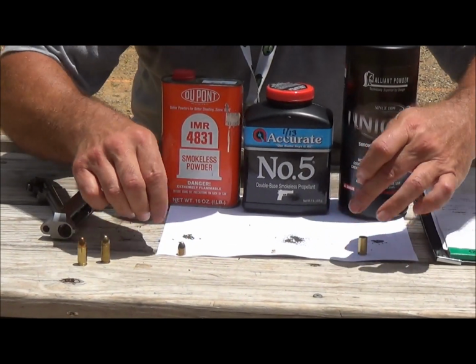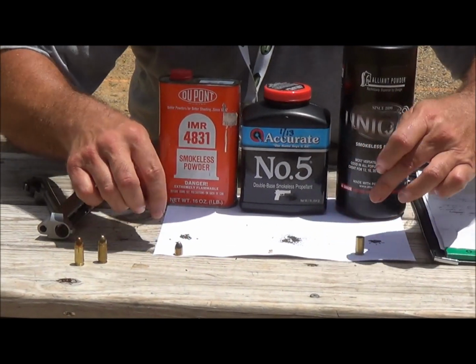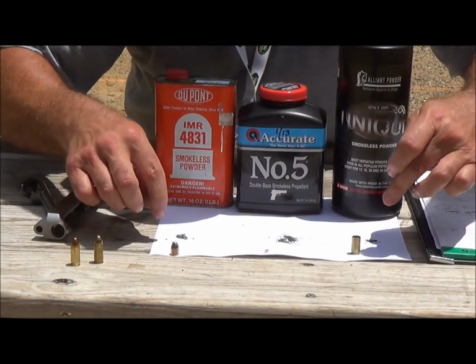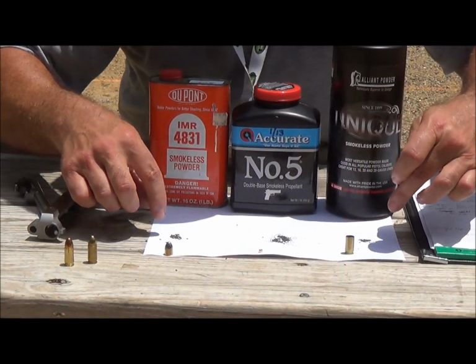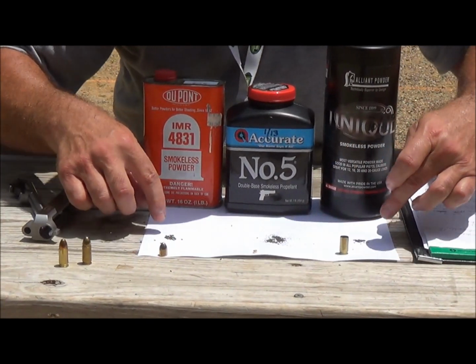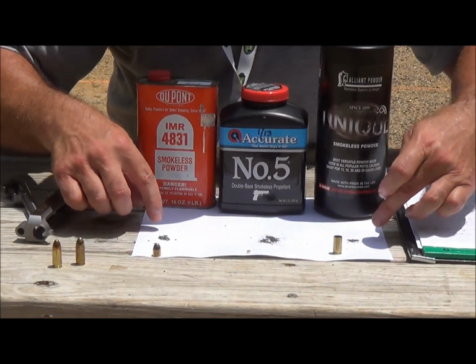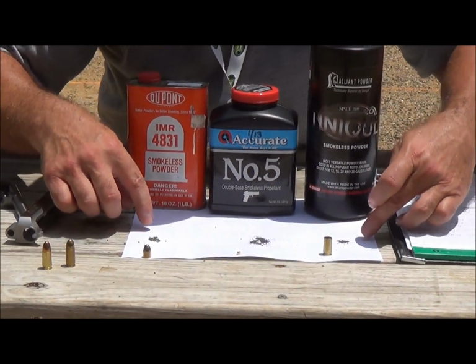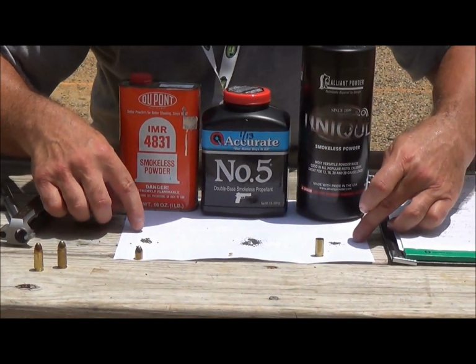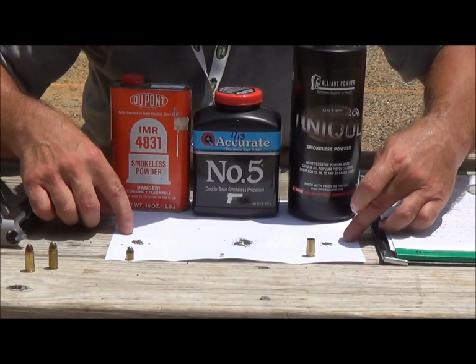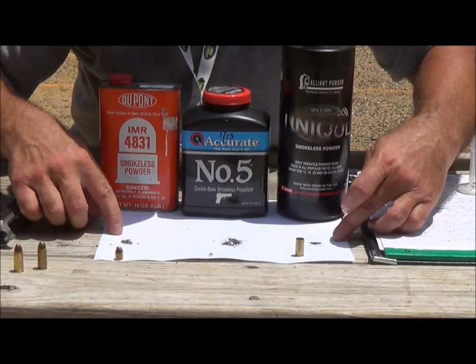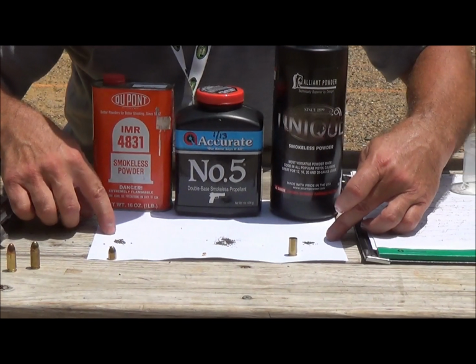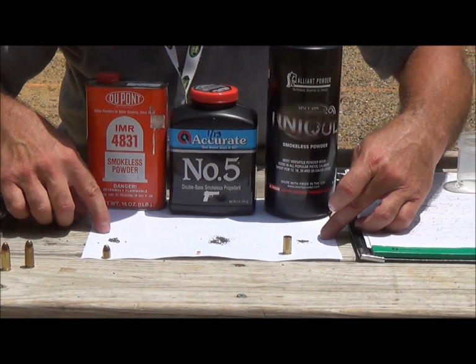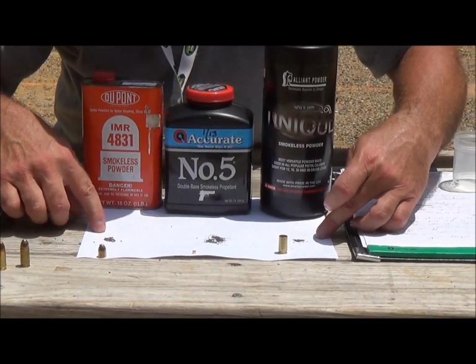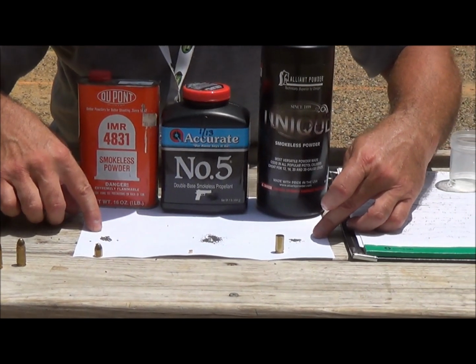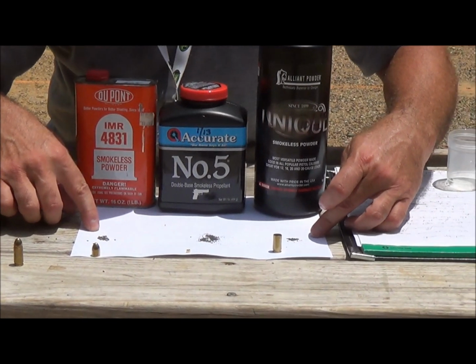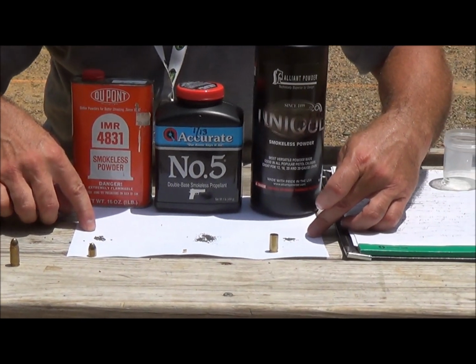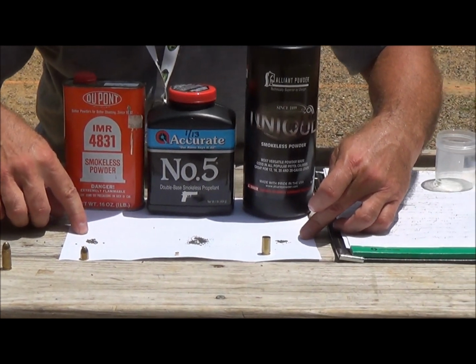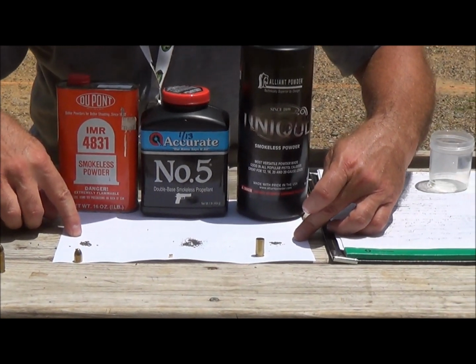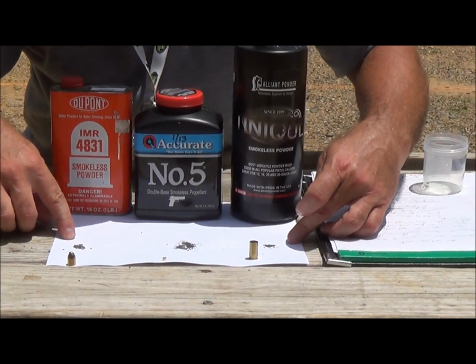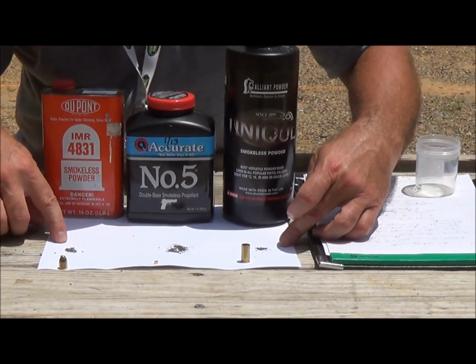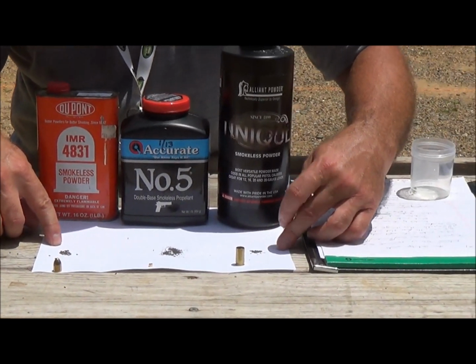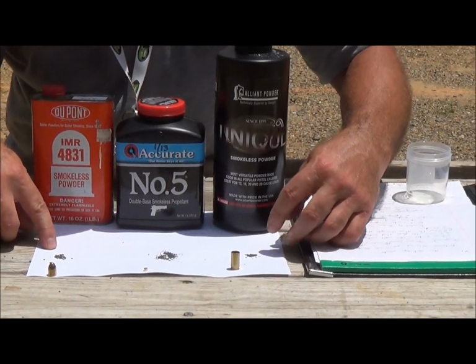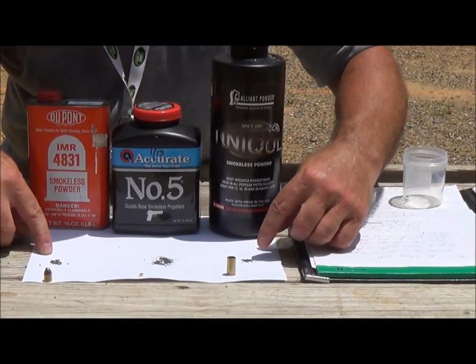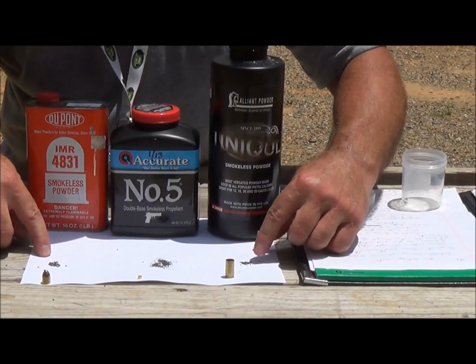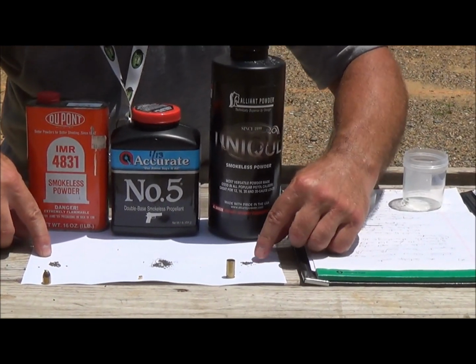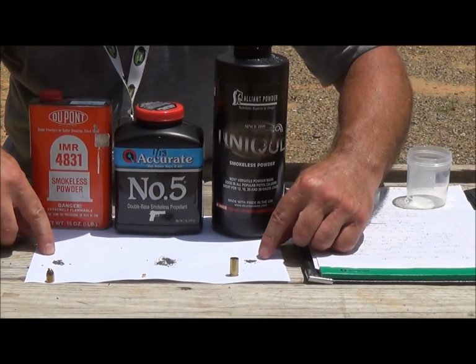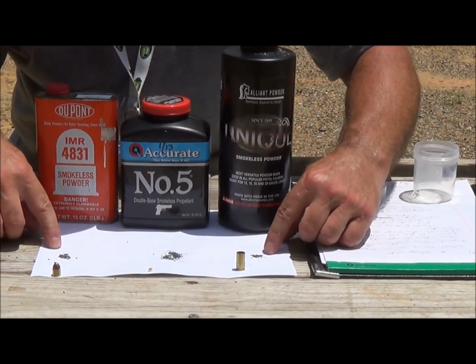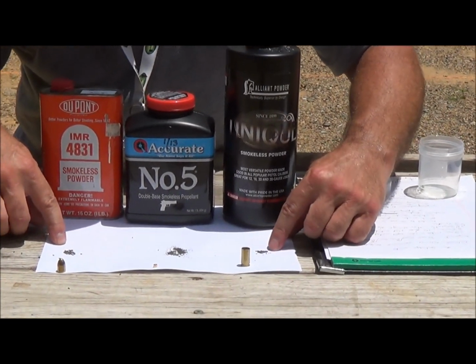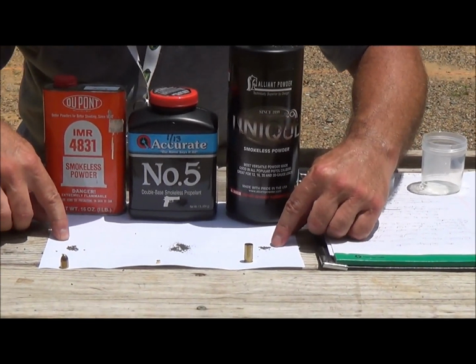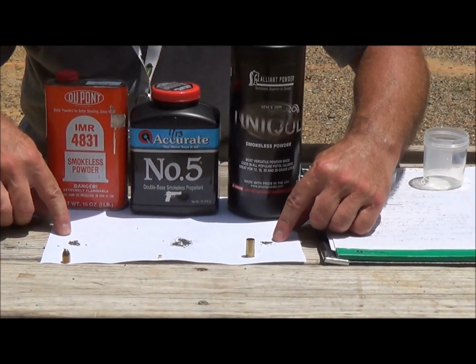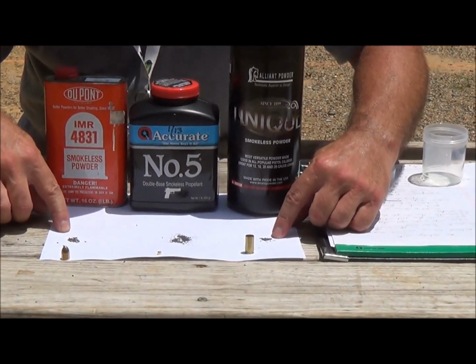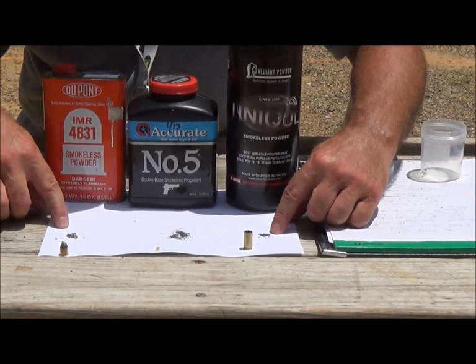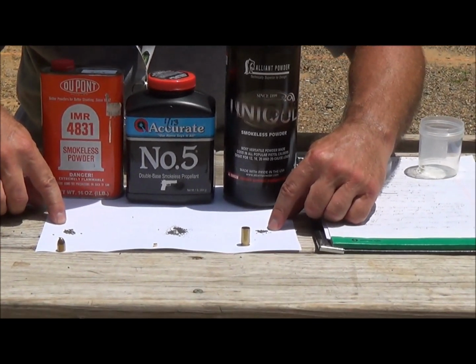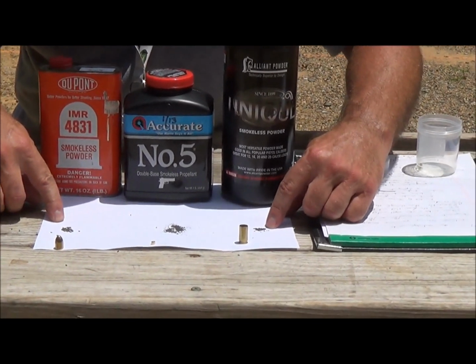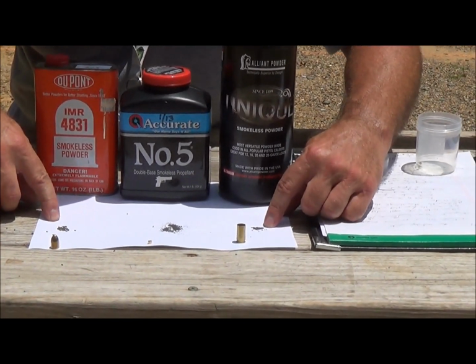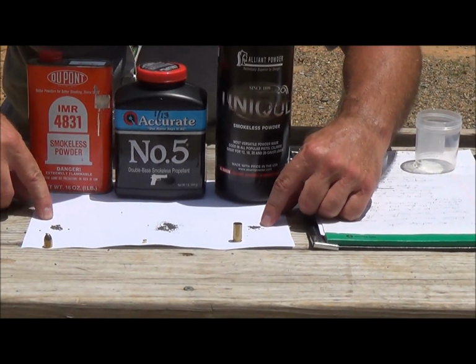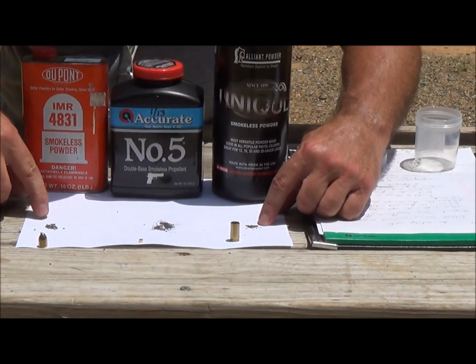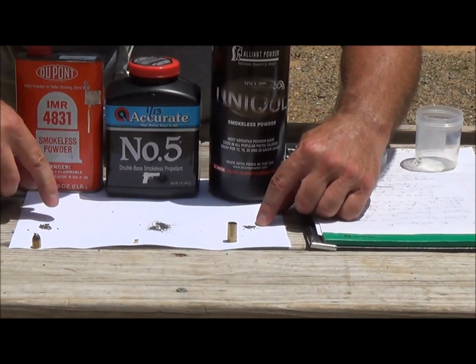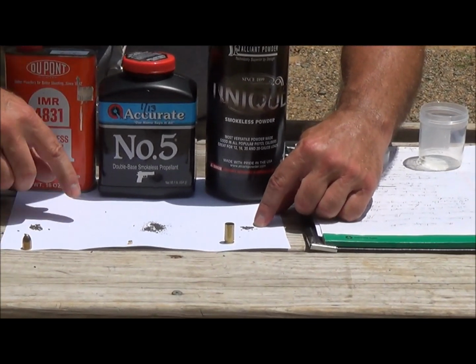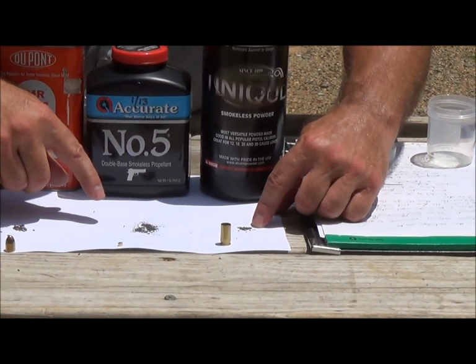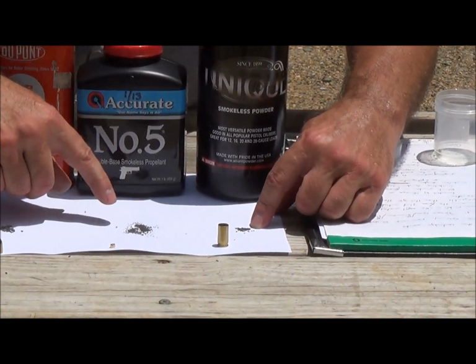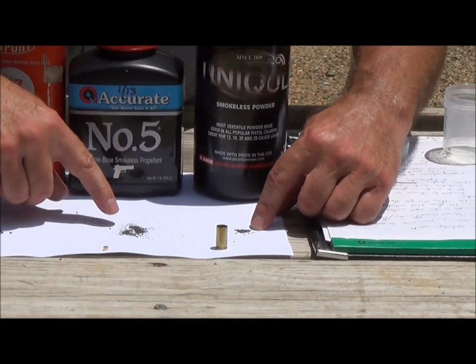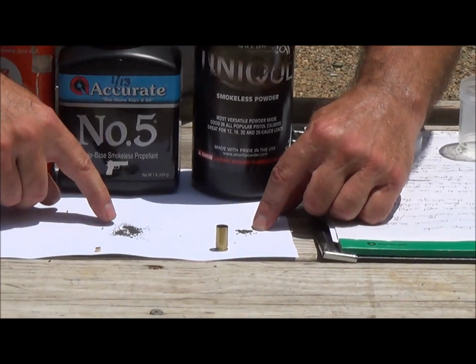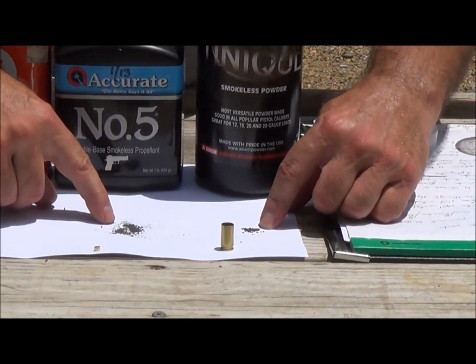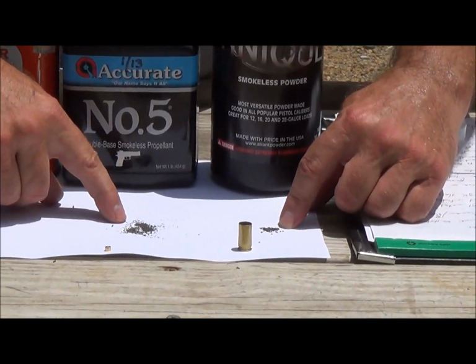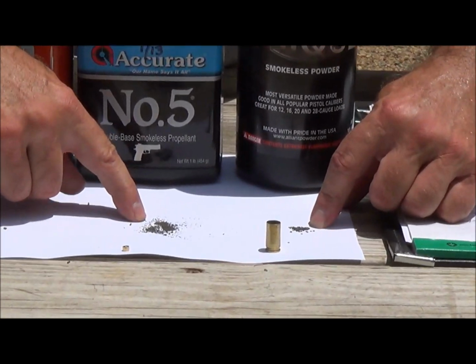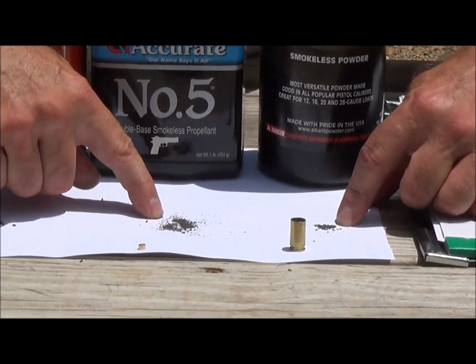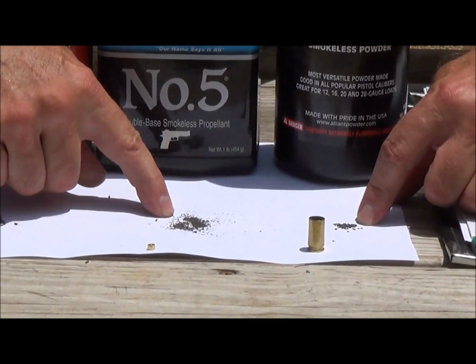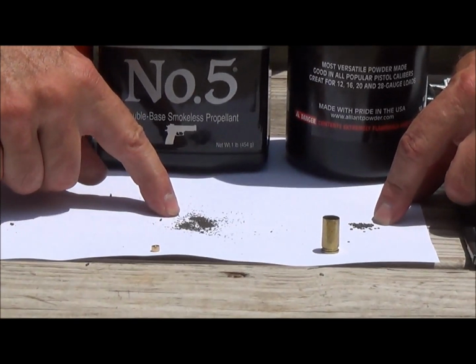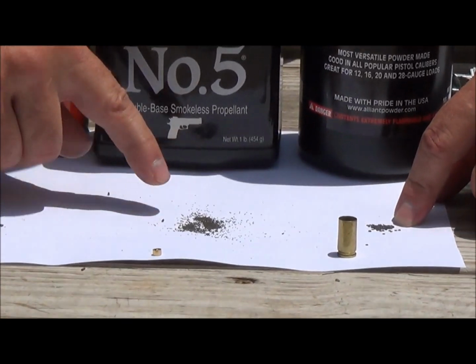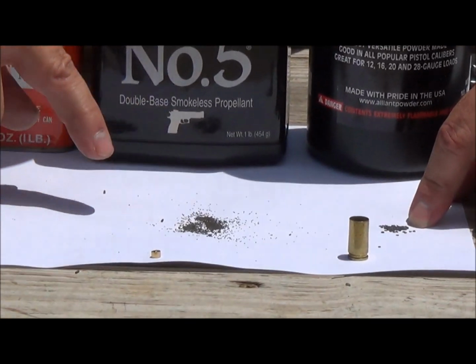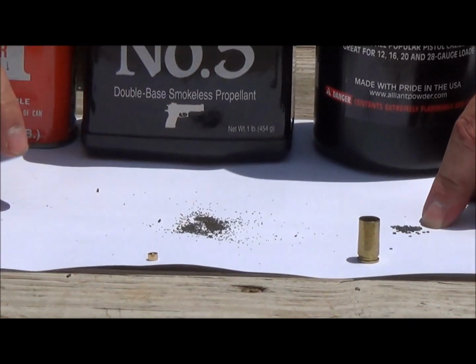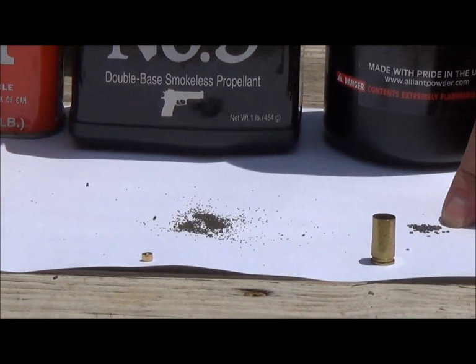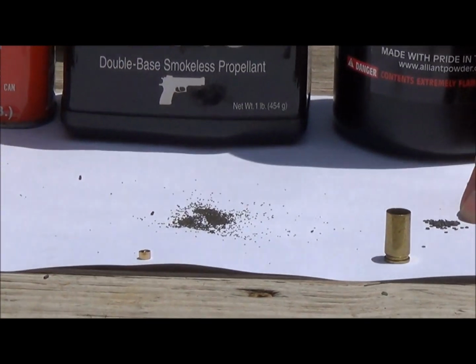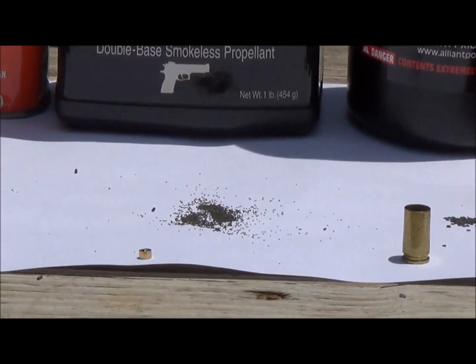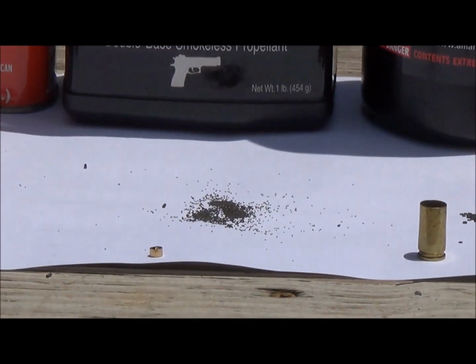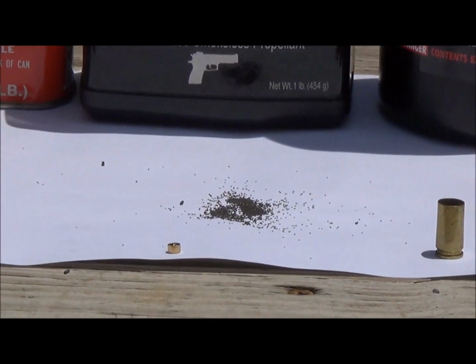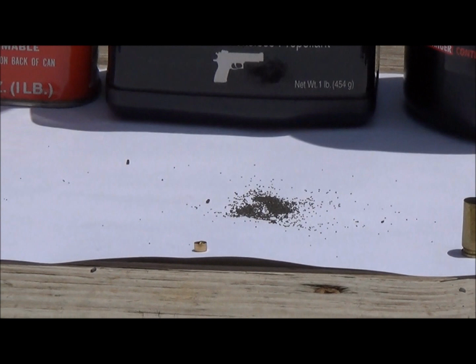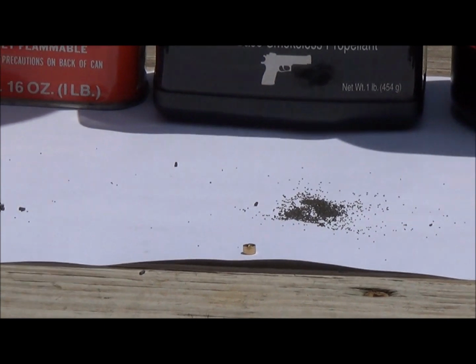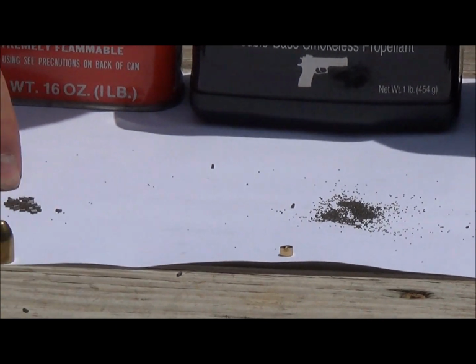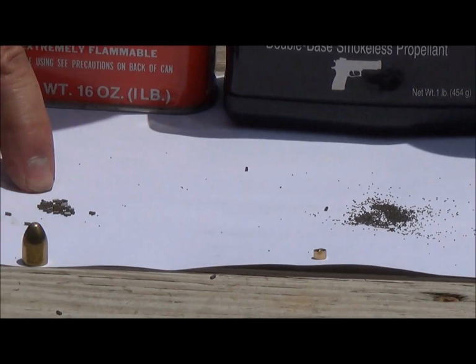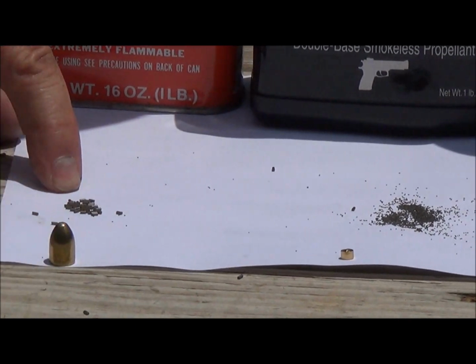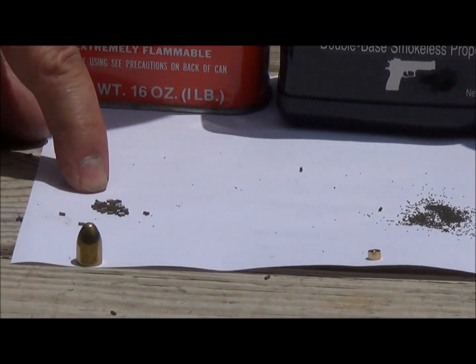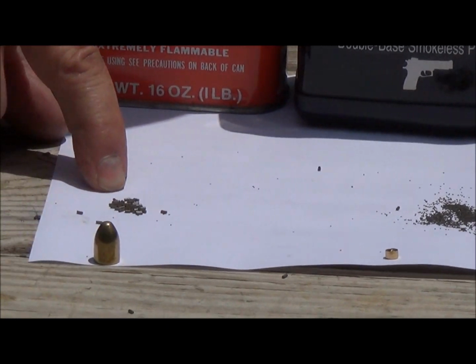Now gunpowder comes in a couple different shapes and forms: you have a flake powder, a ball powder, and an extruded powder.